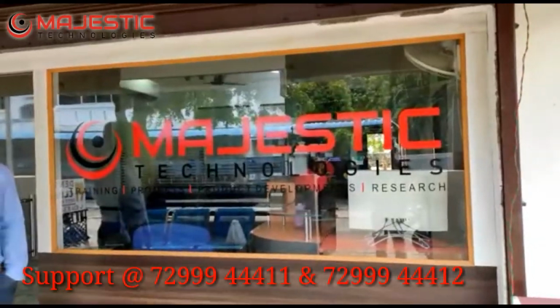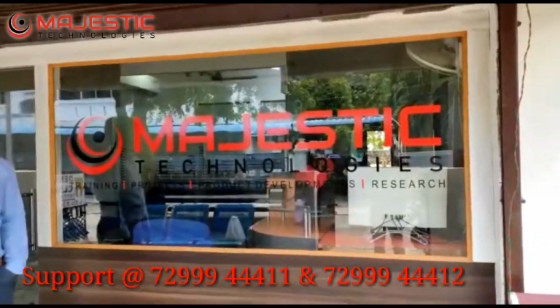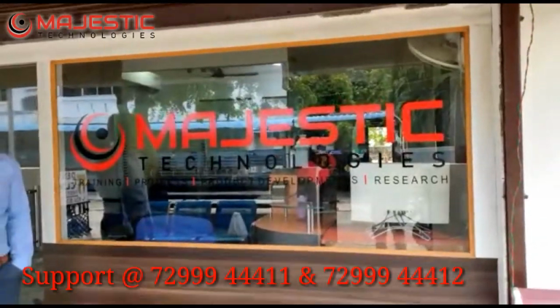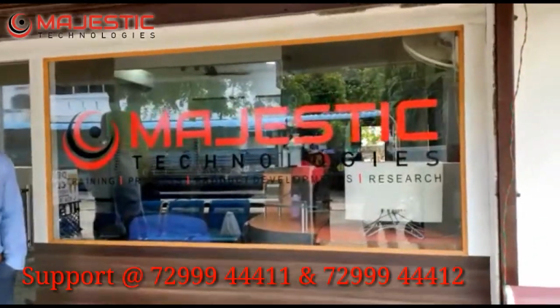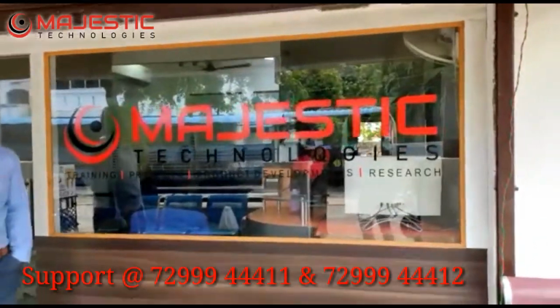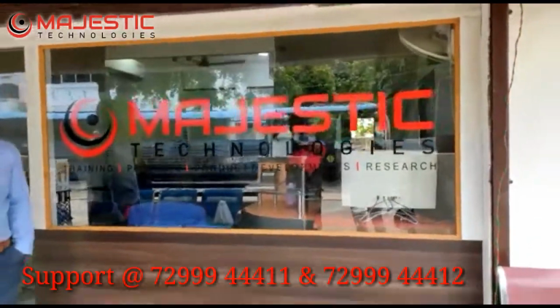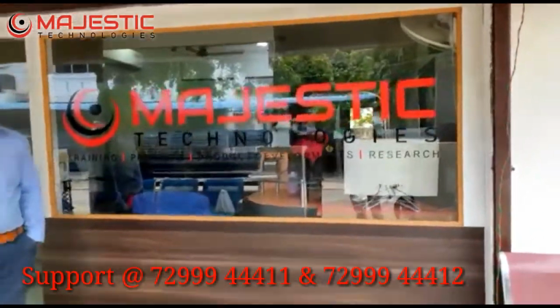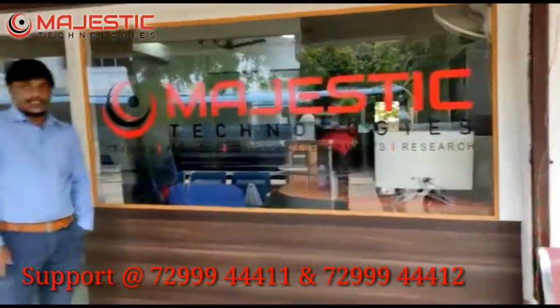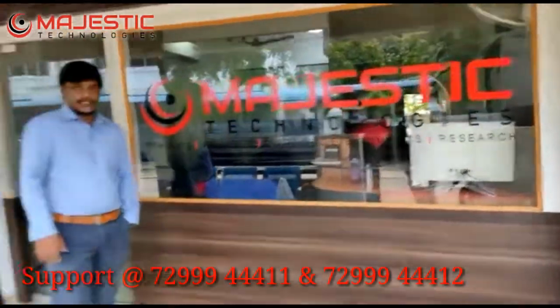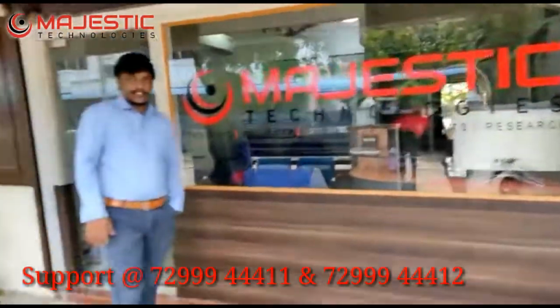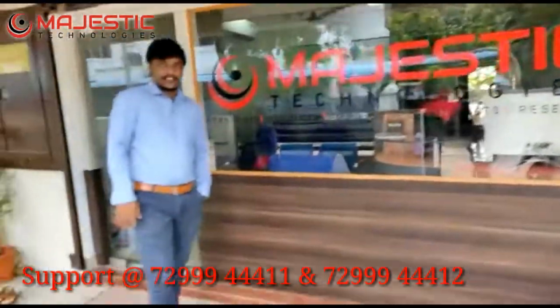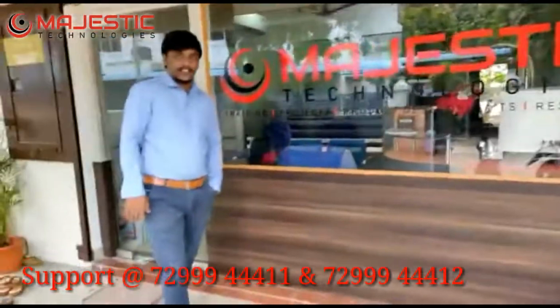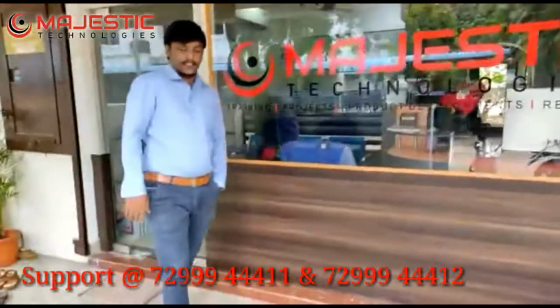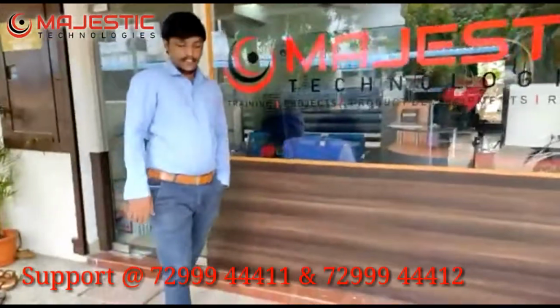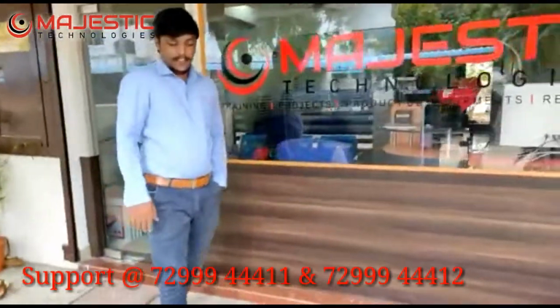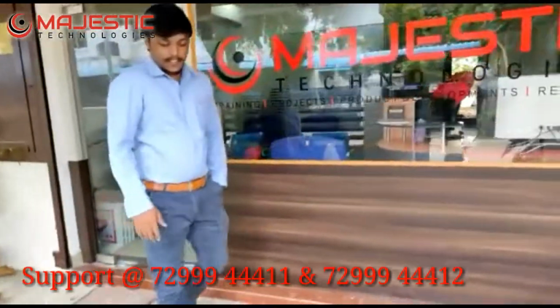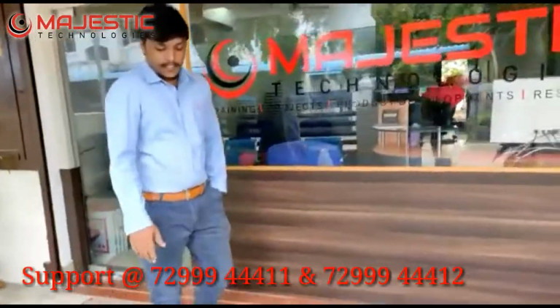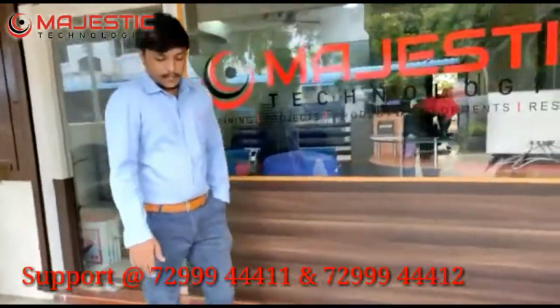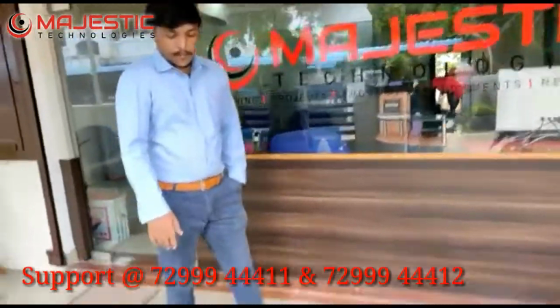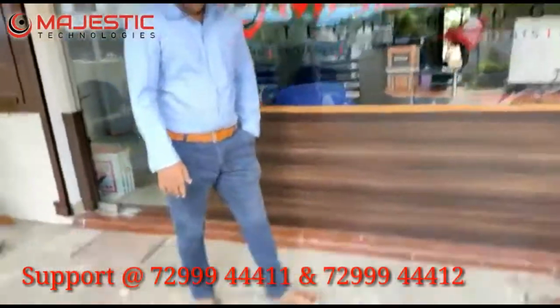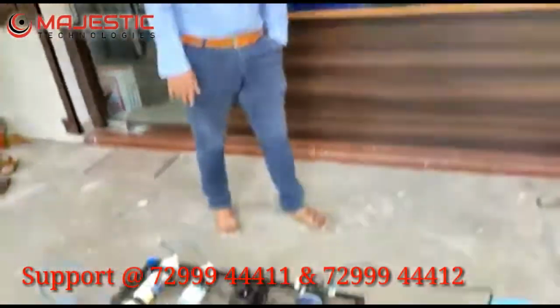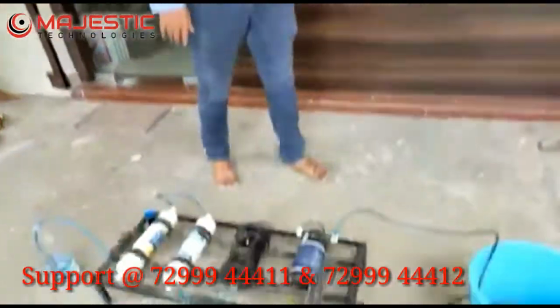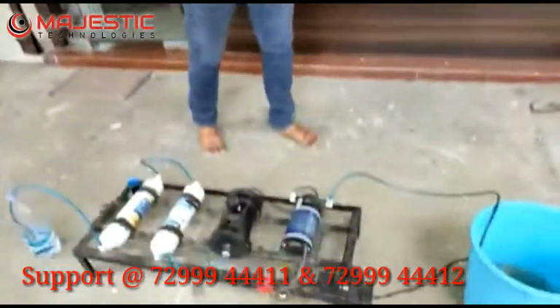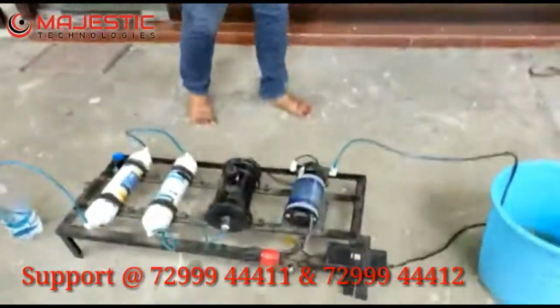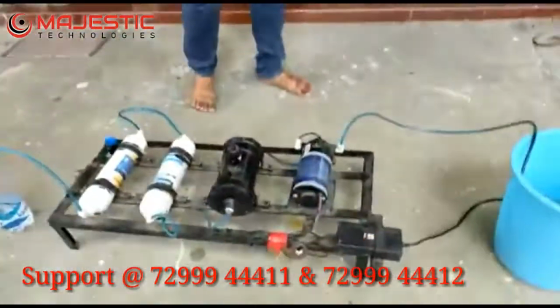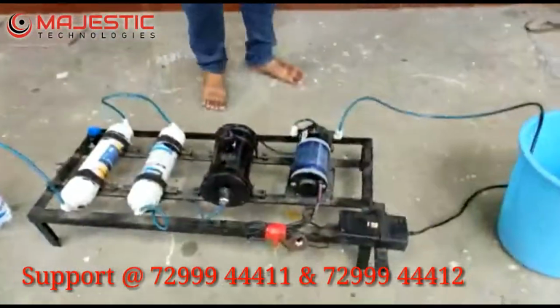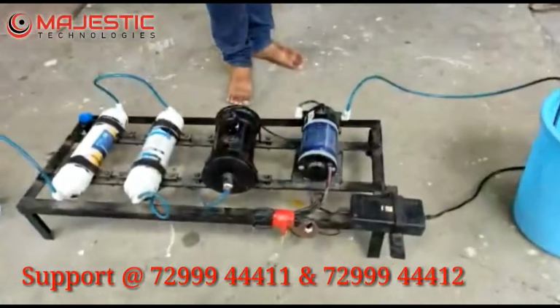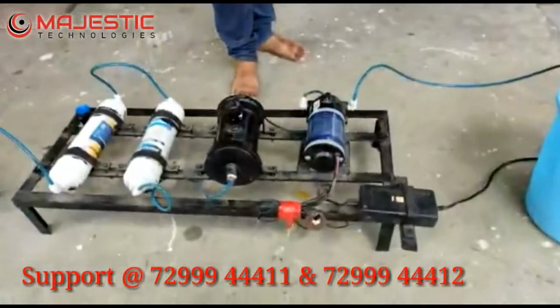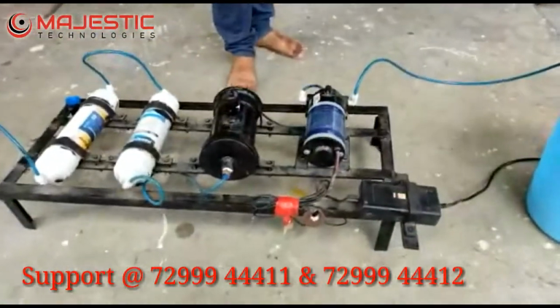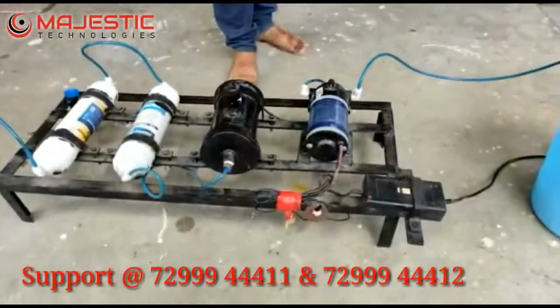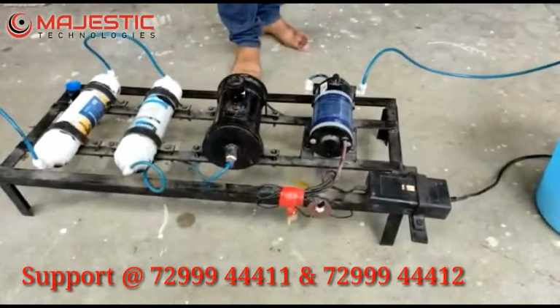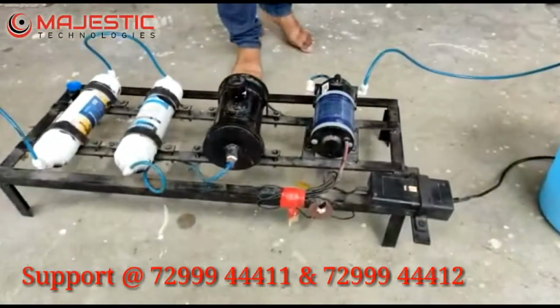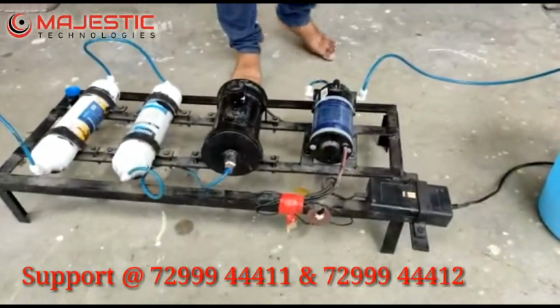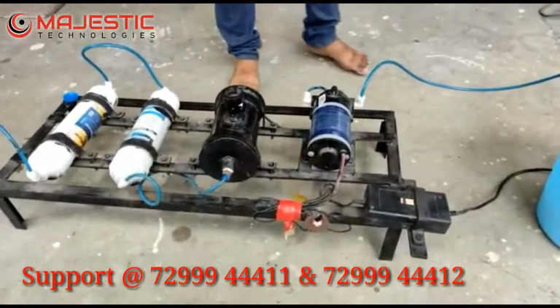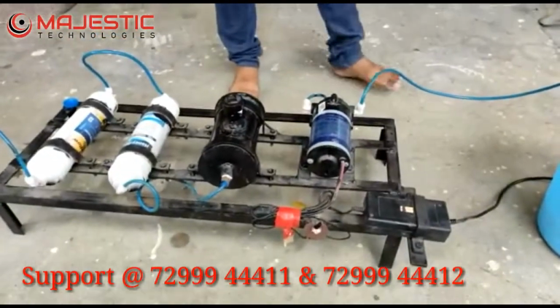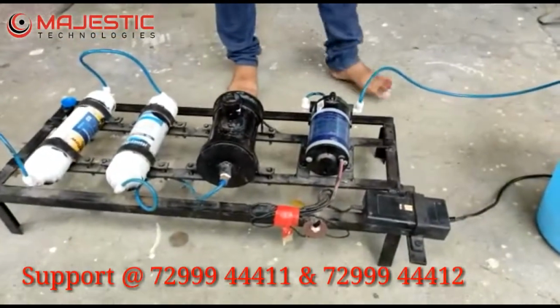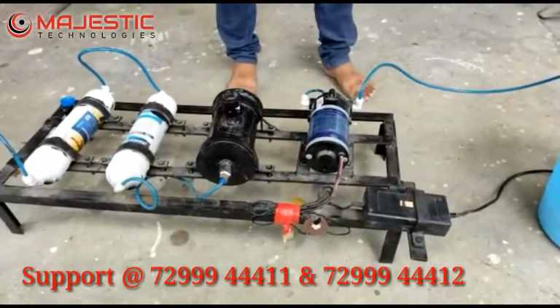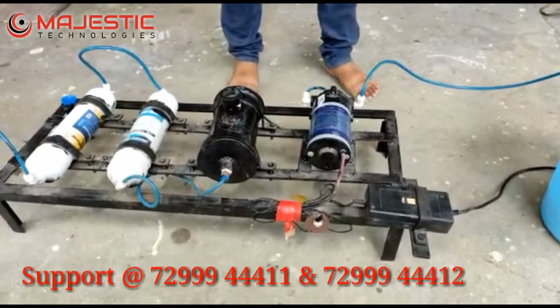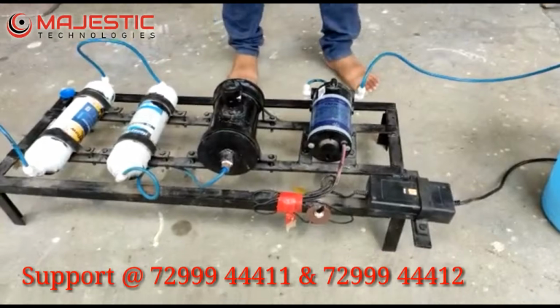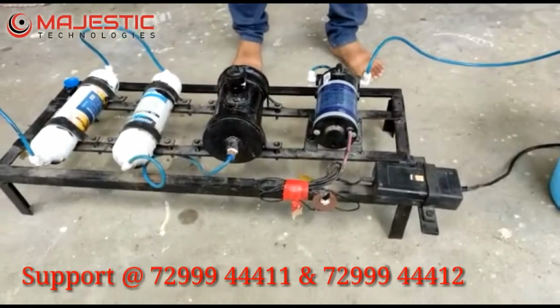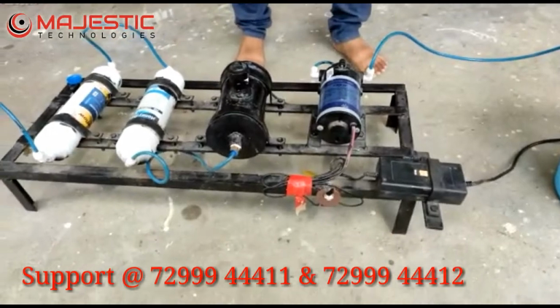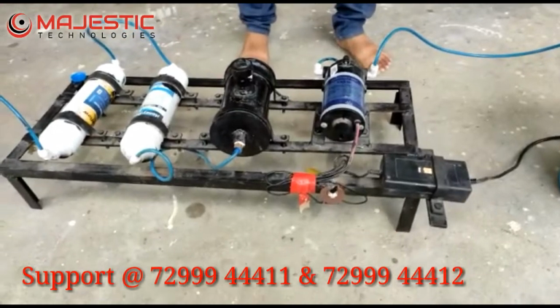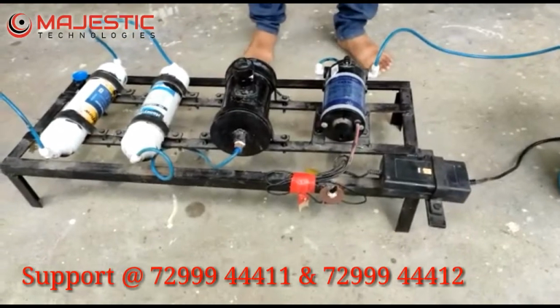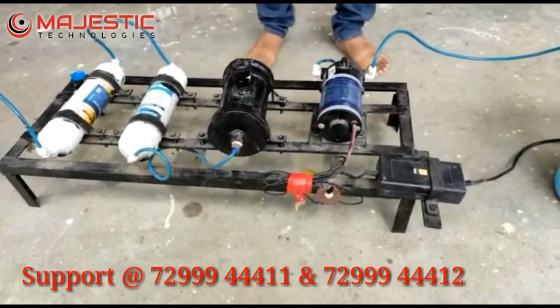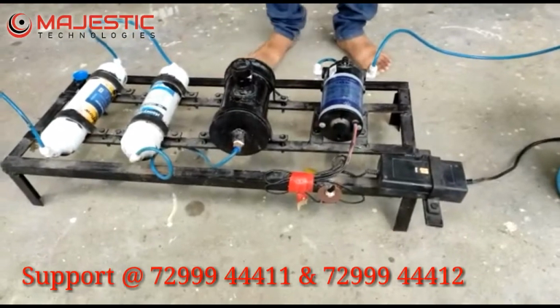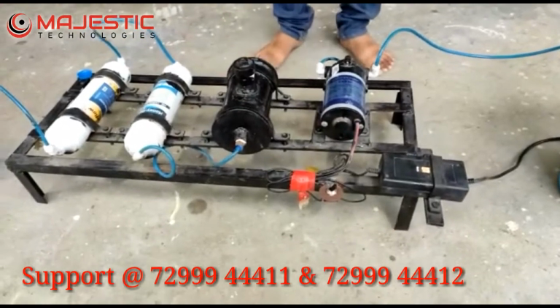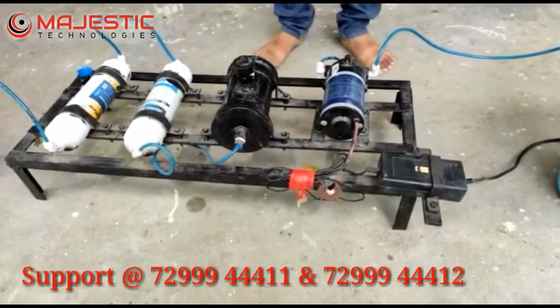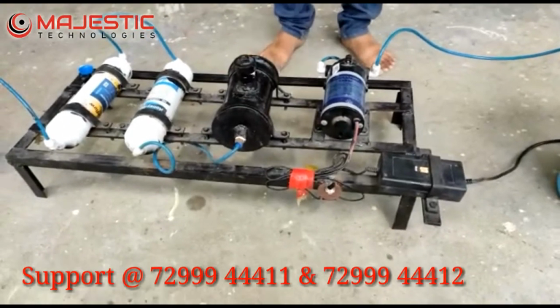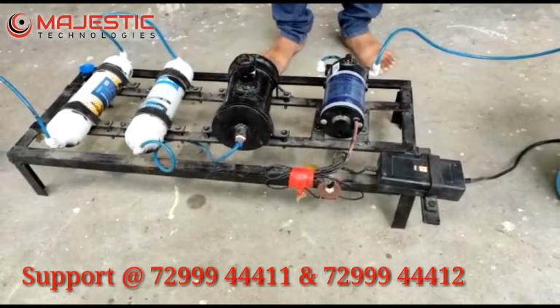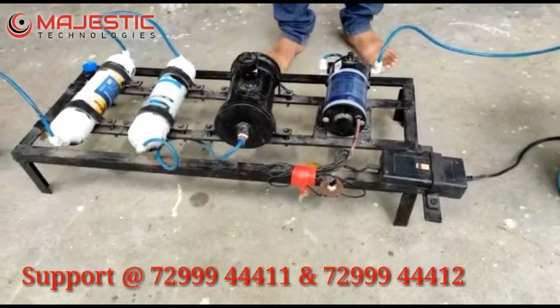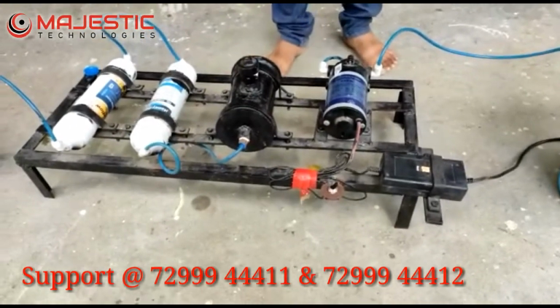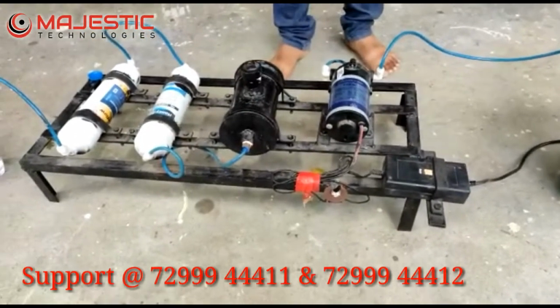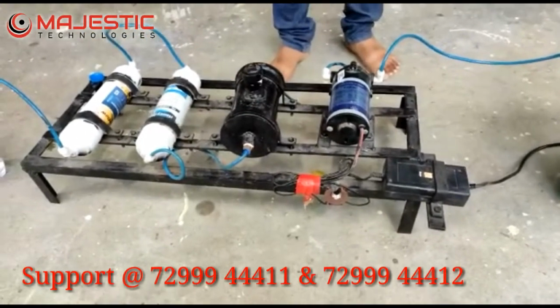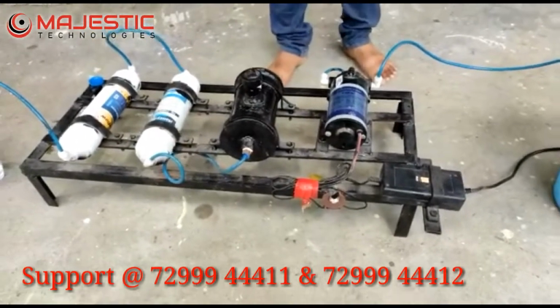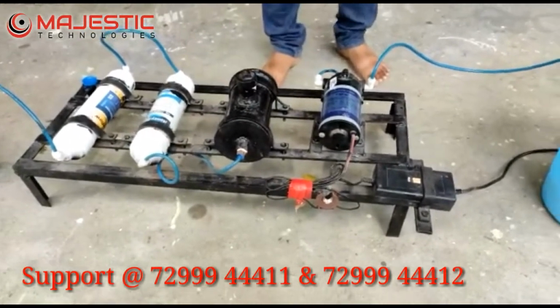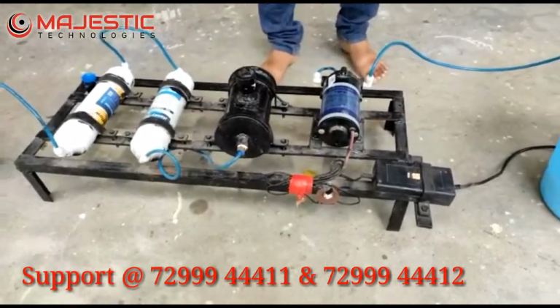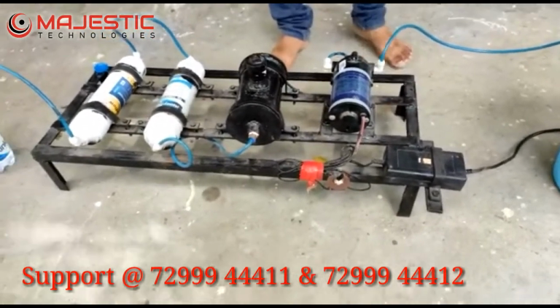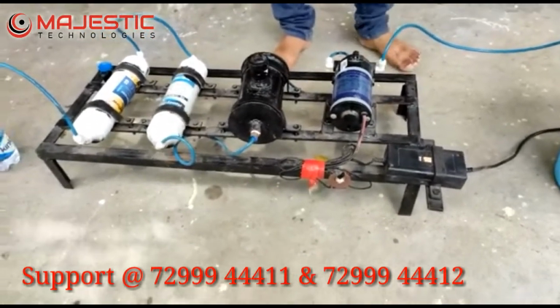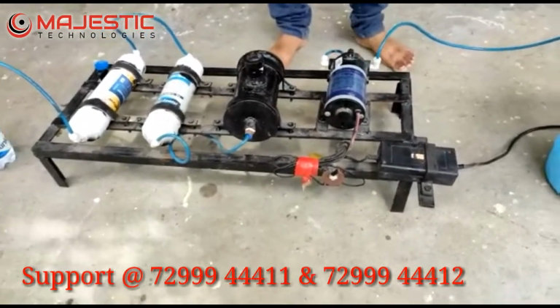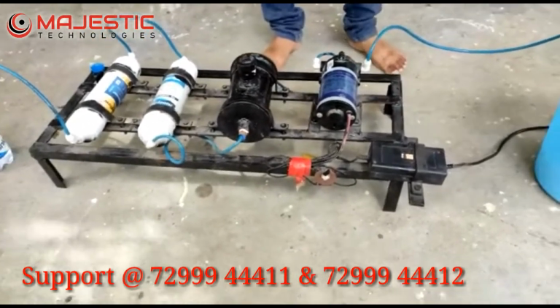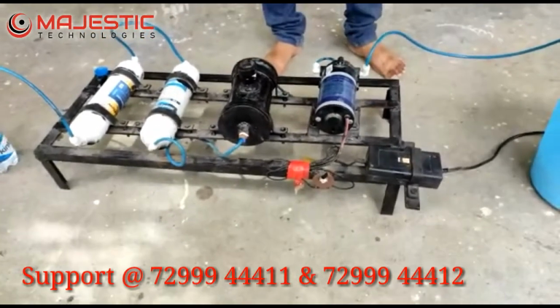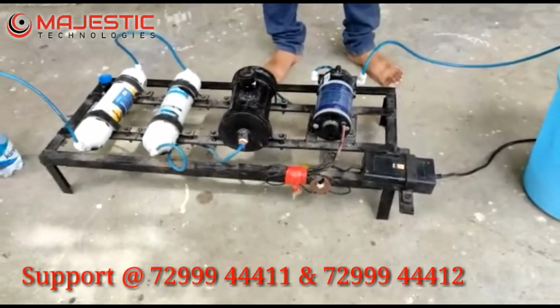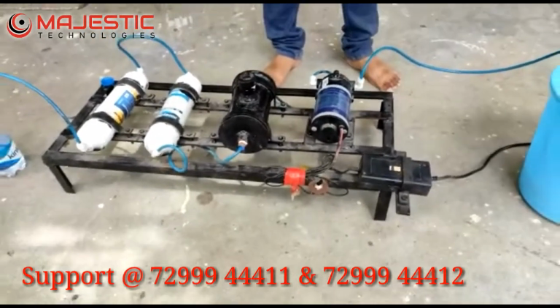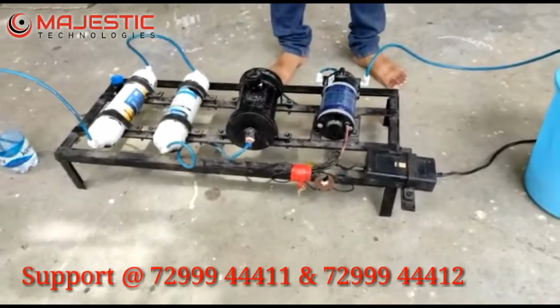Welcome to Majestic. This project is the removal of toxic metals from industrial water by using a groundnut shell filter.